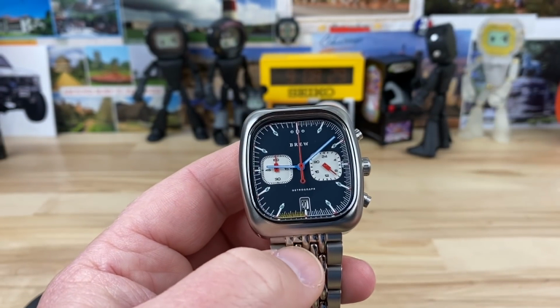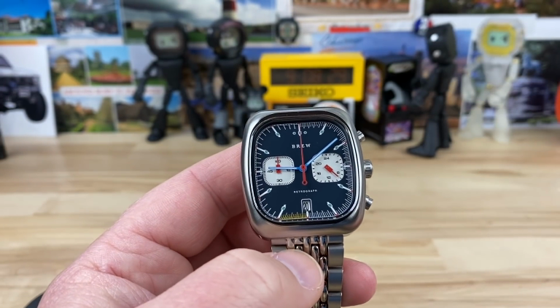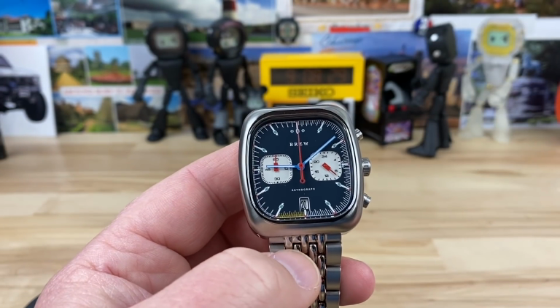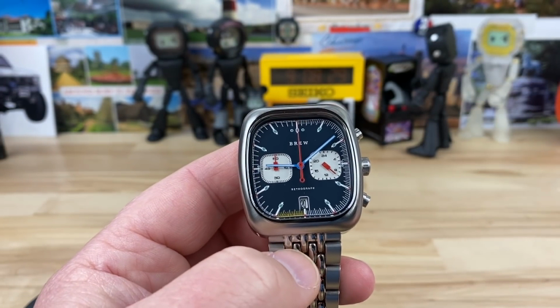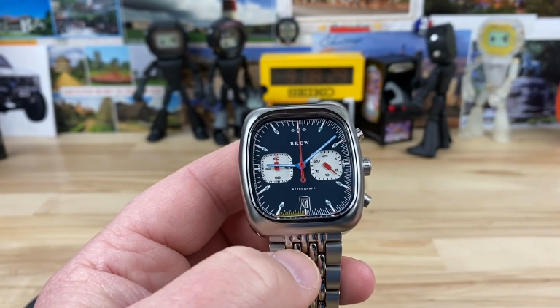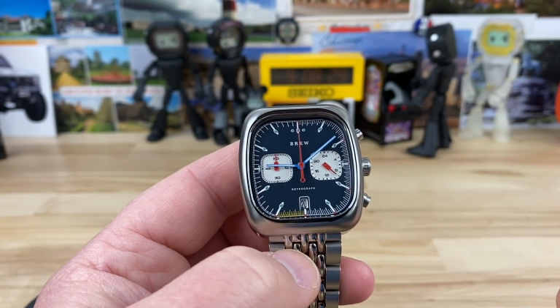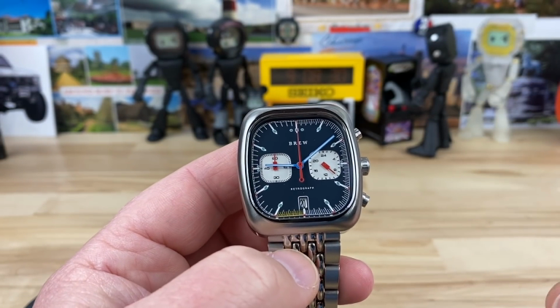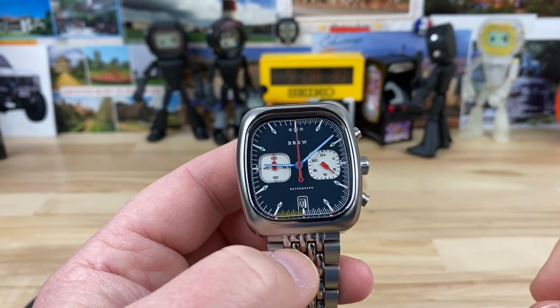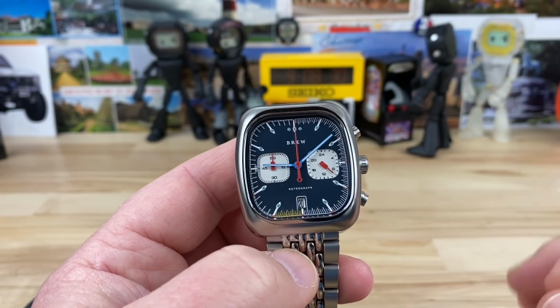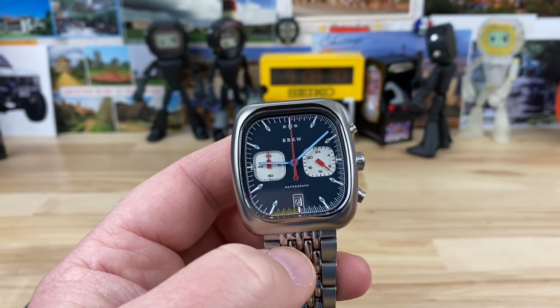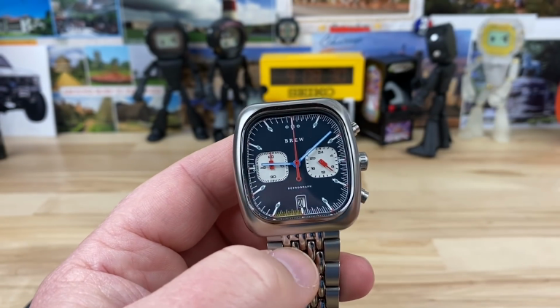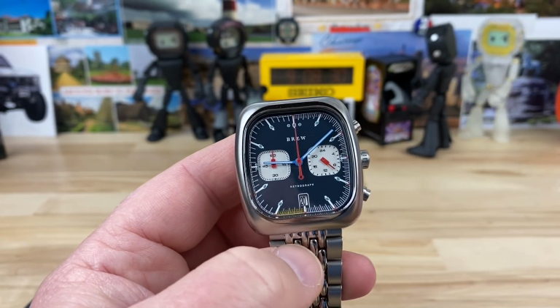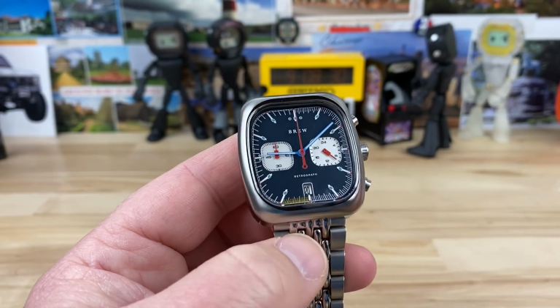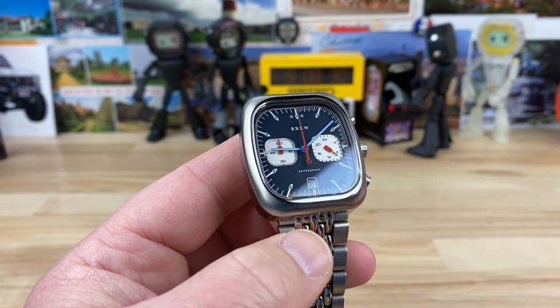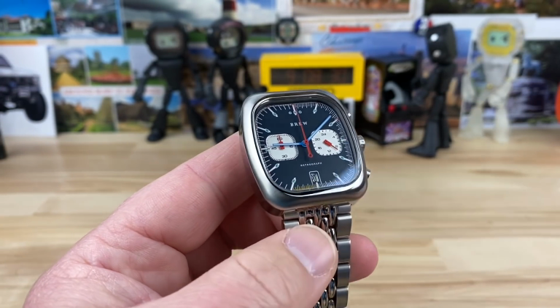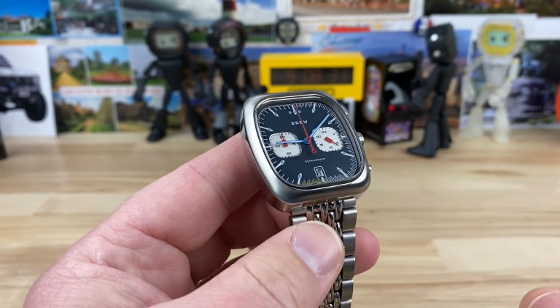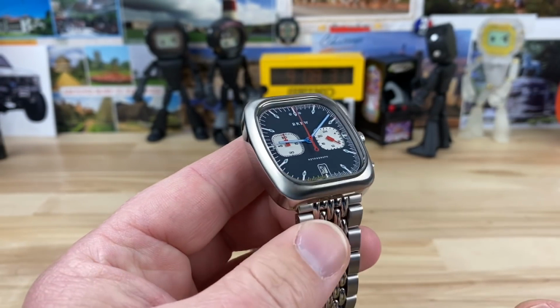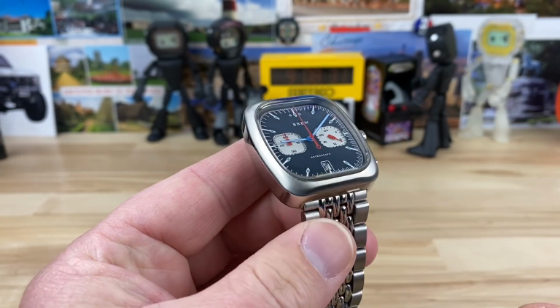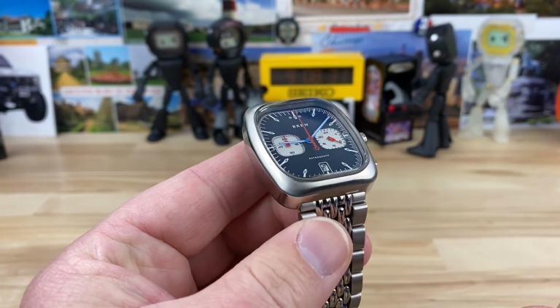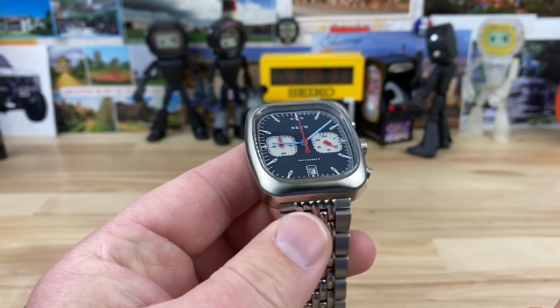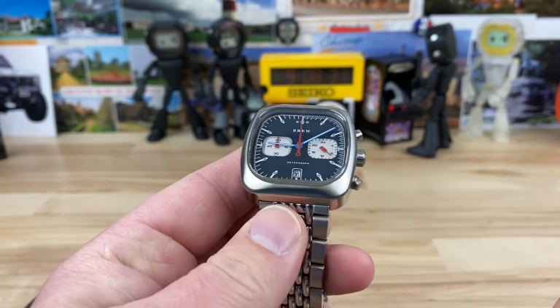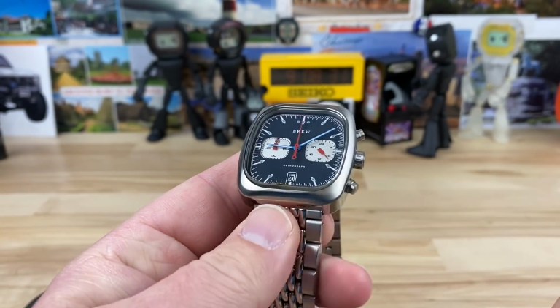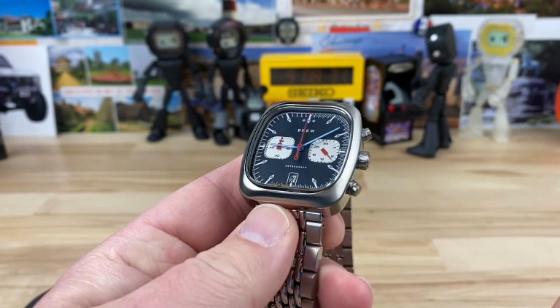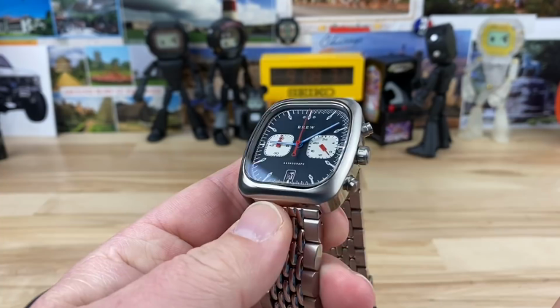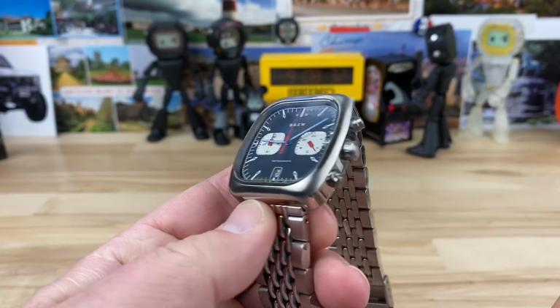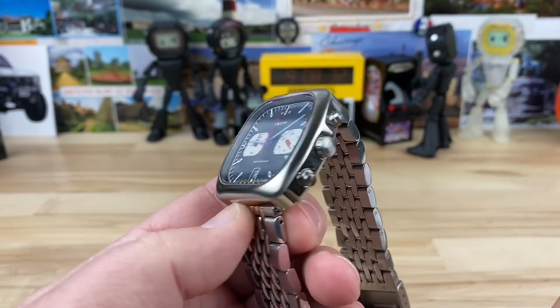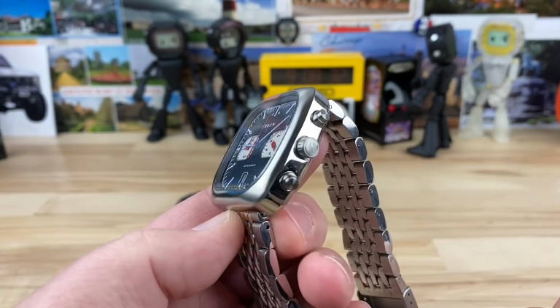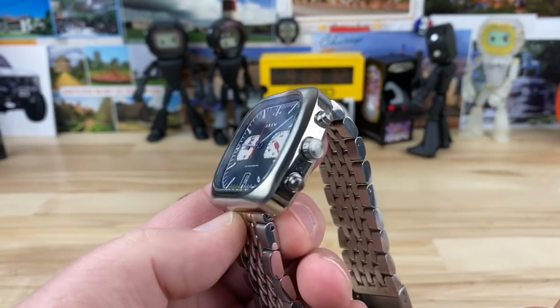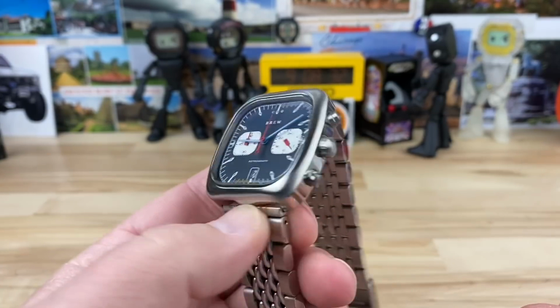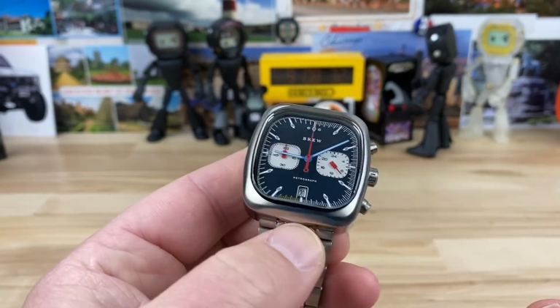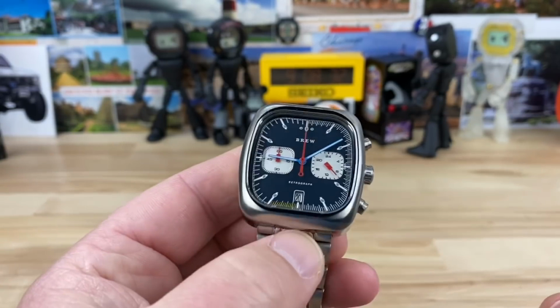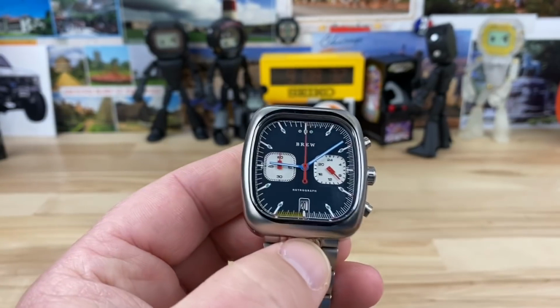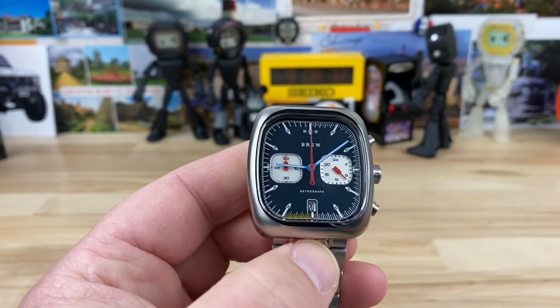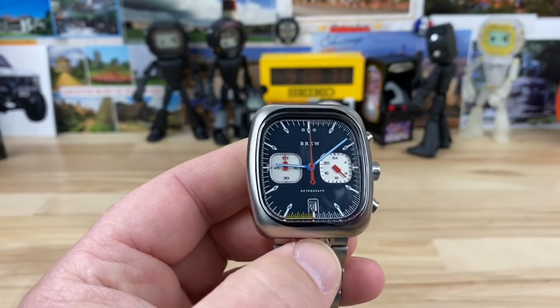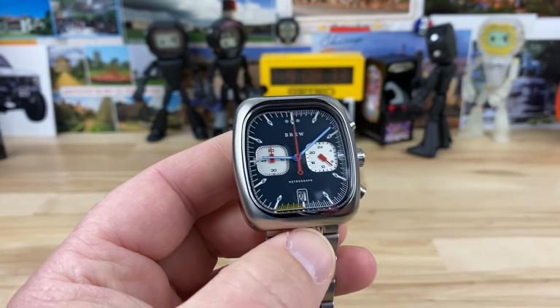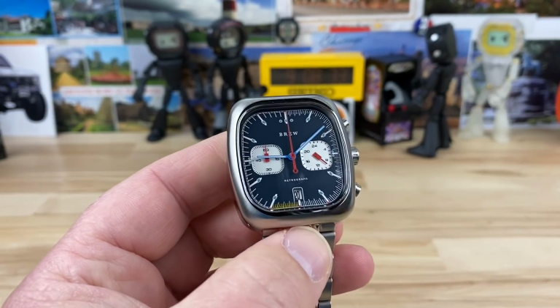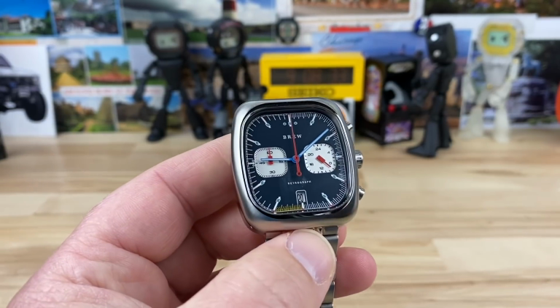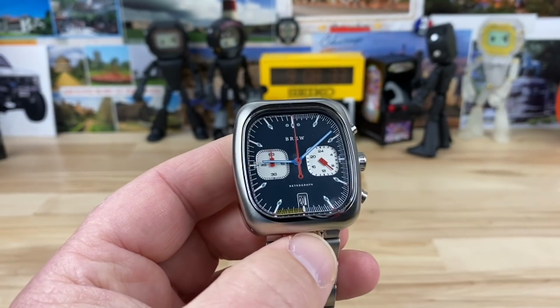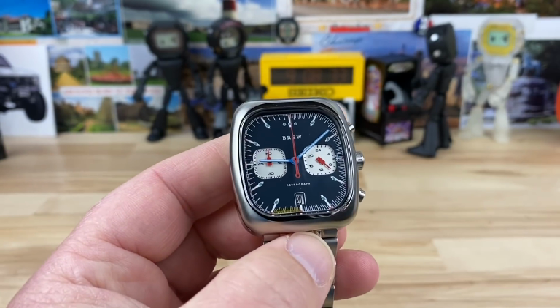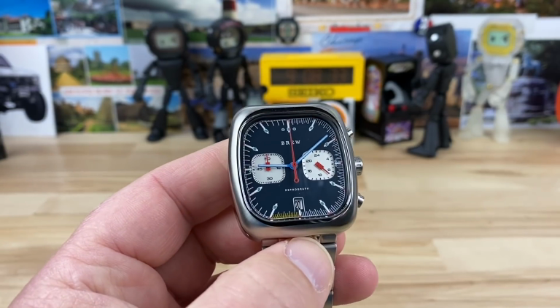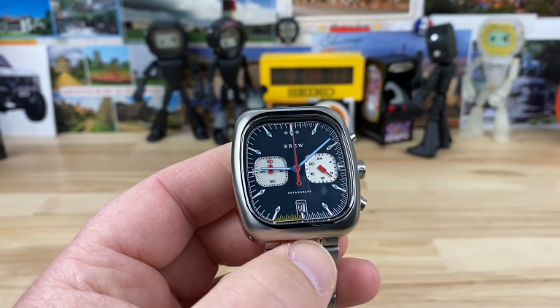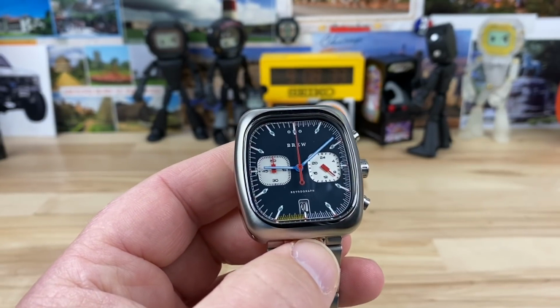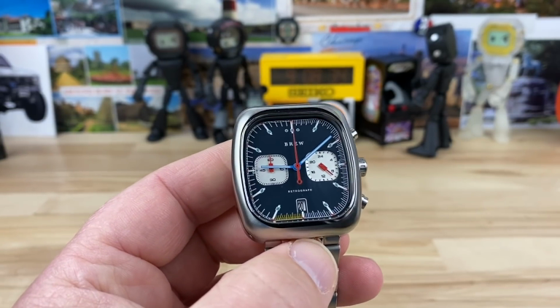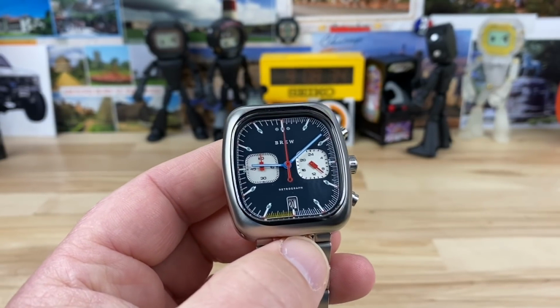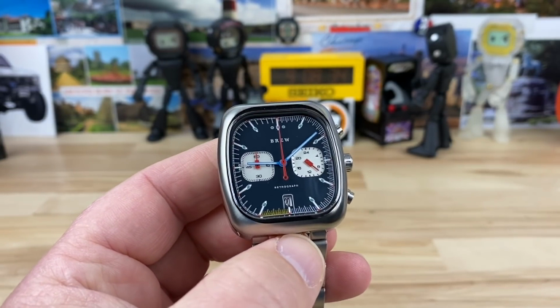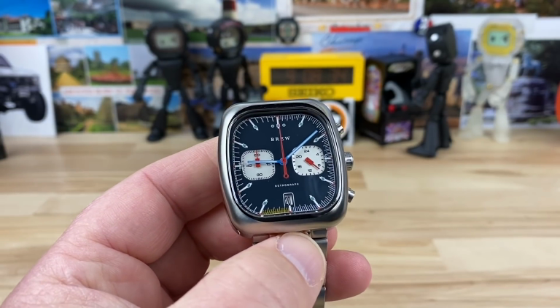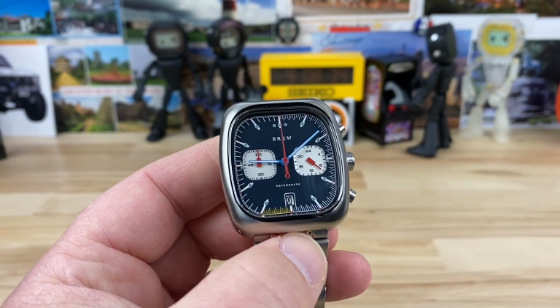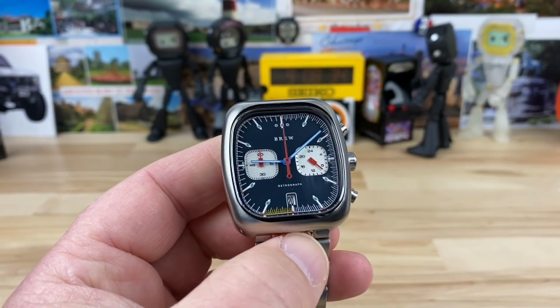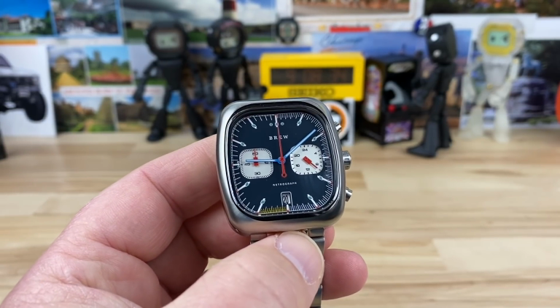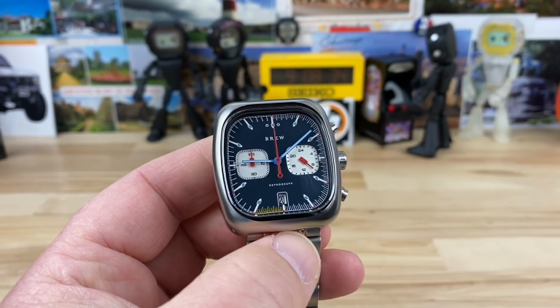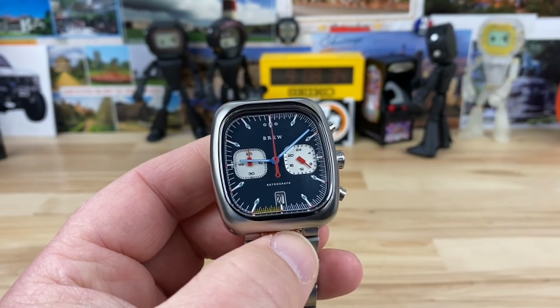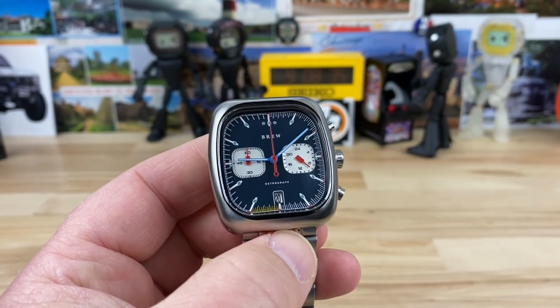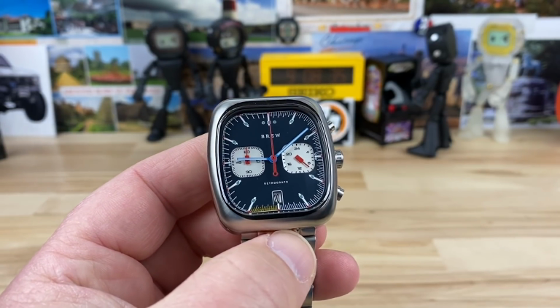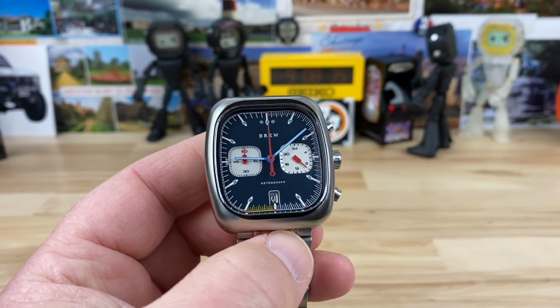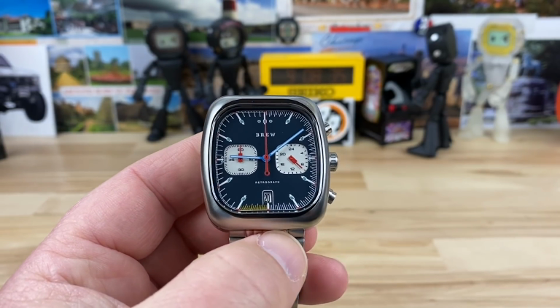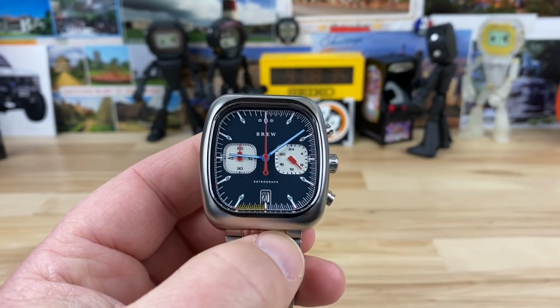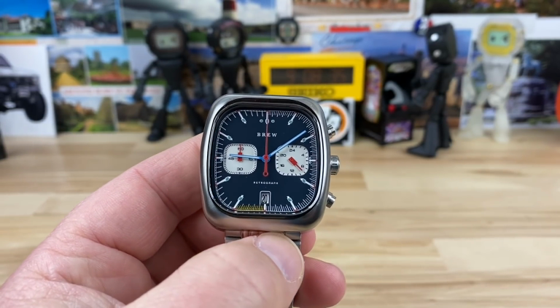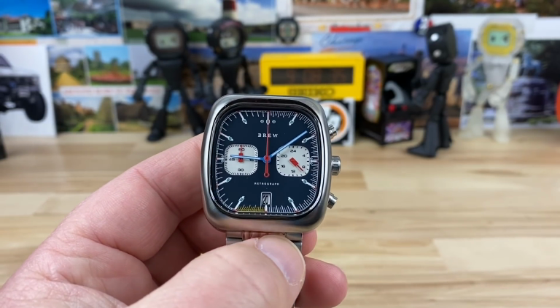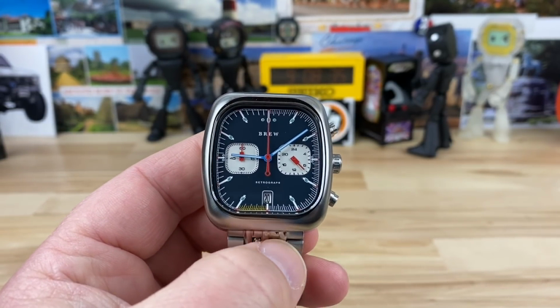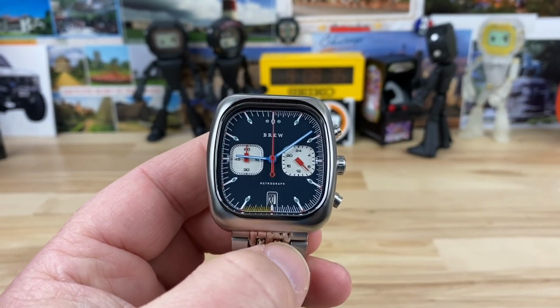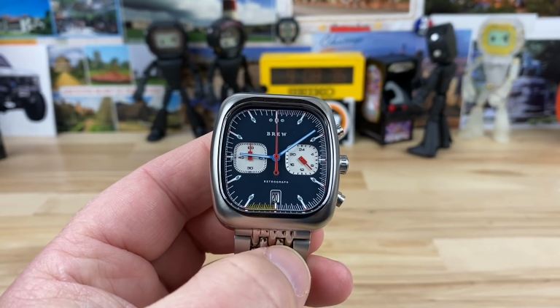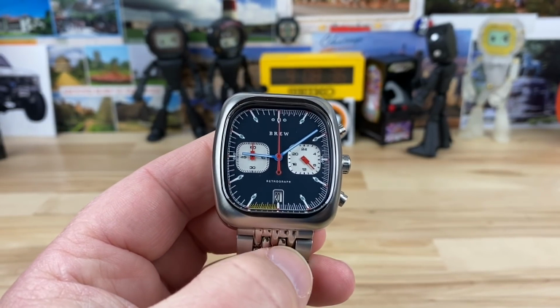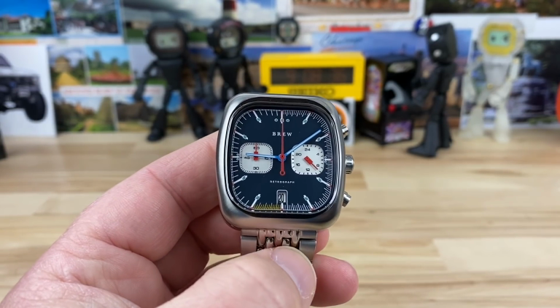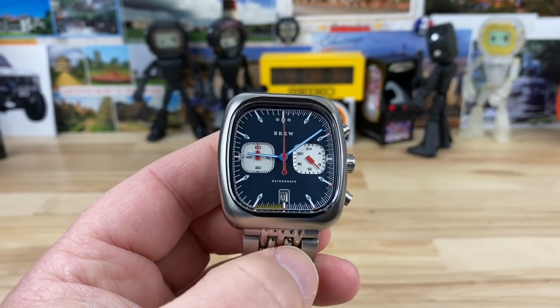Even at only 38mm lug-to-lug that's shorter than I usually like, I put it on and I'm like yeah, I definitely want one. Anyway guys, thanks for watching — big thanks to Mark for sending this in, and I'll catch you on the next vid.